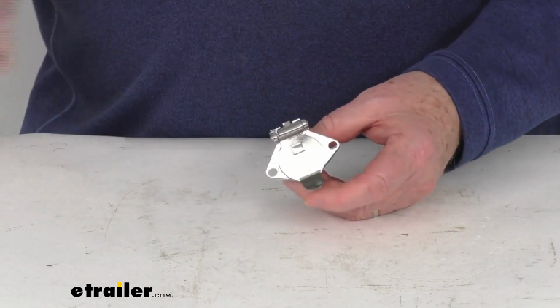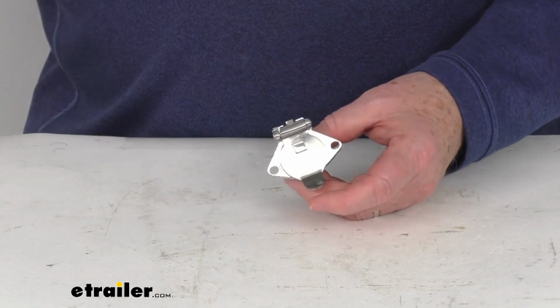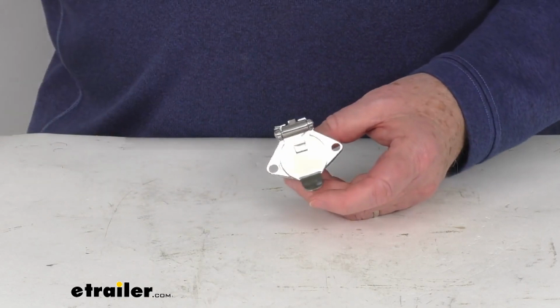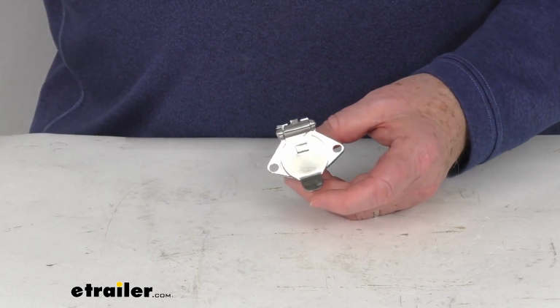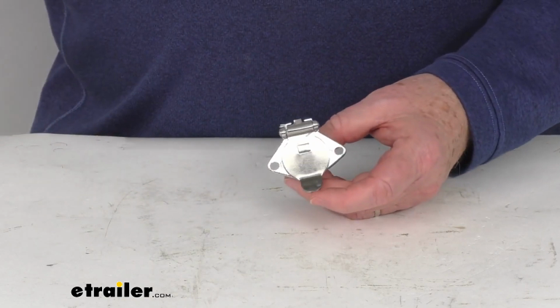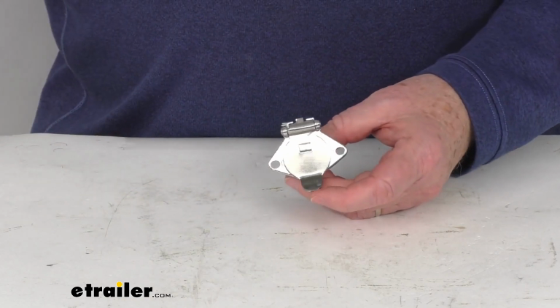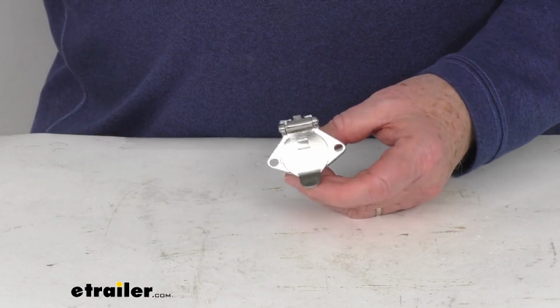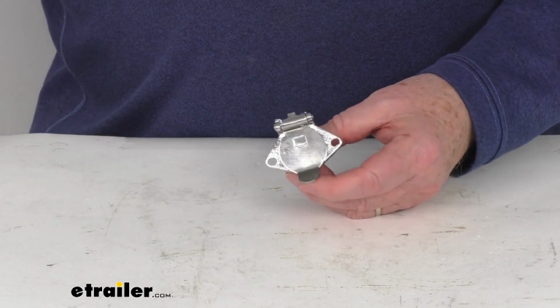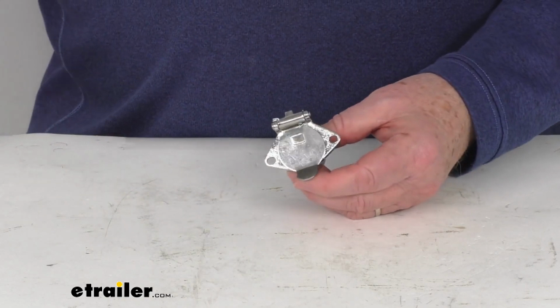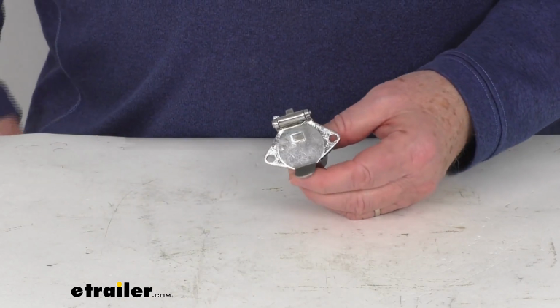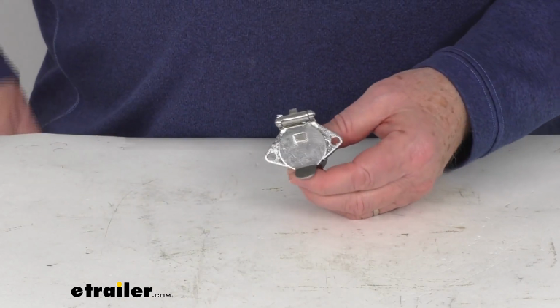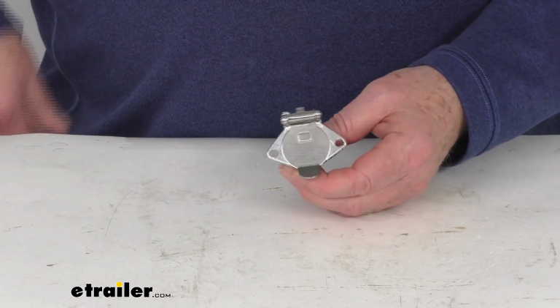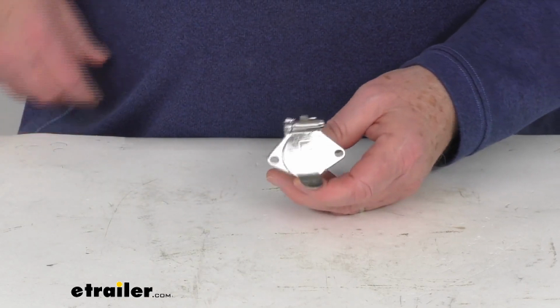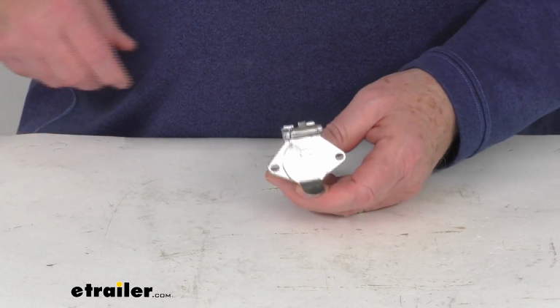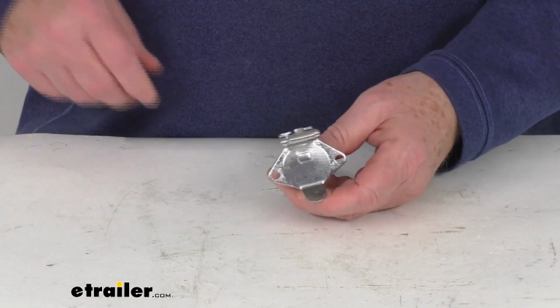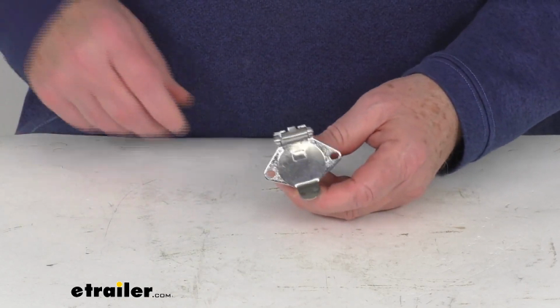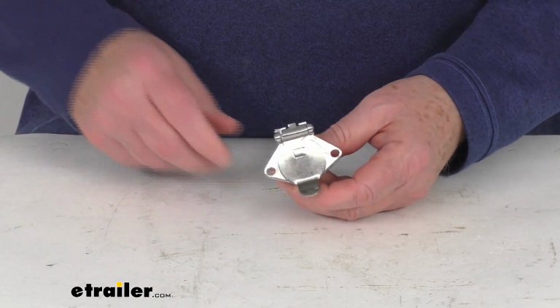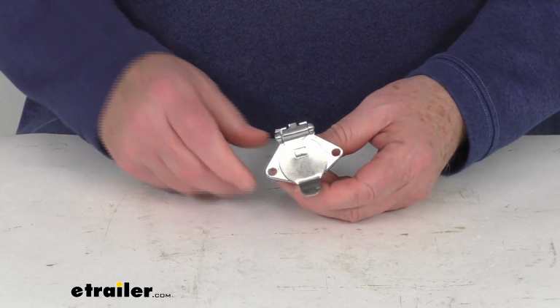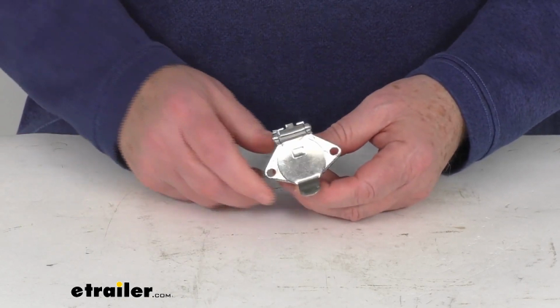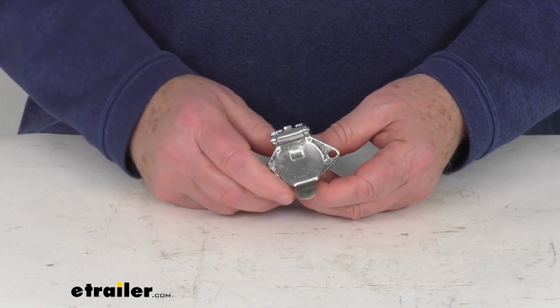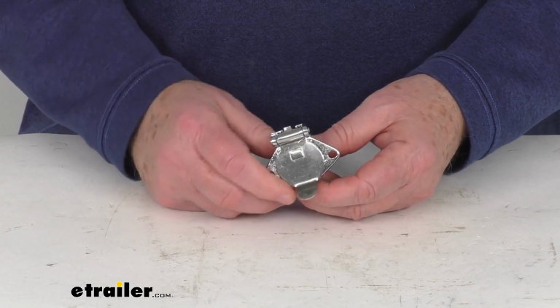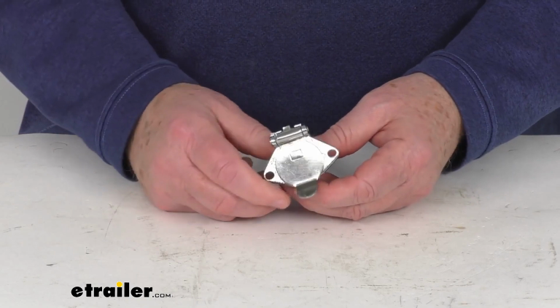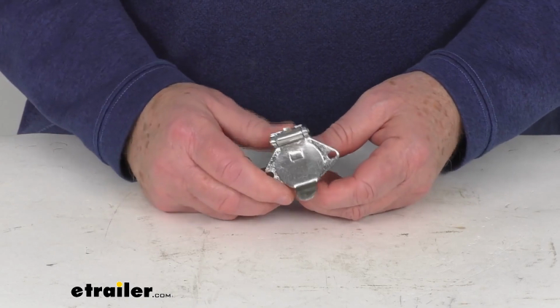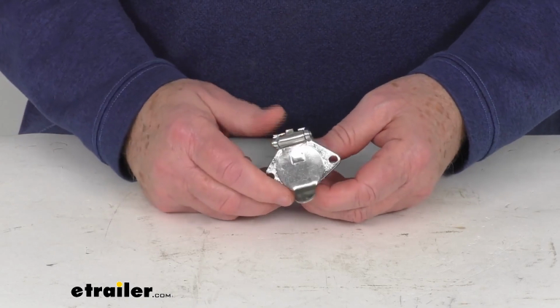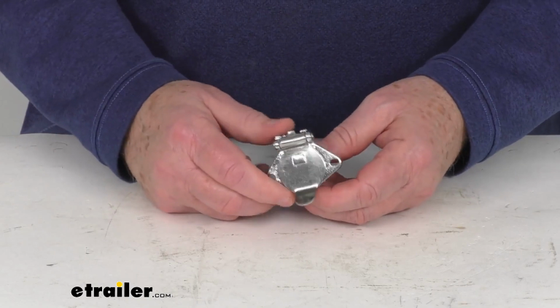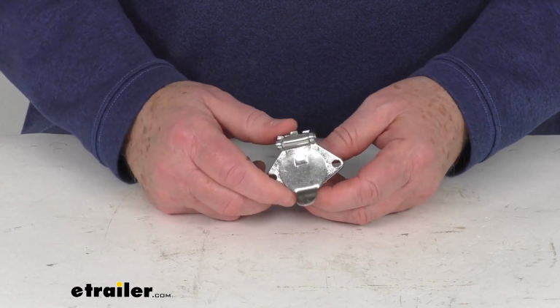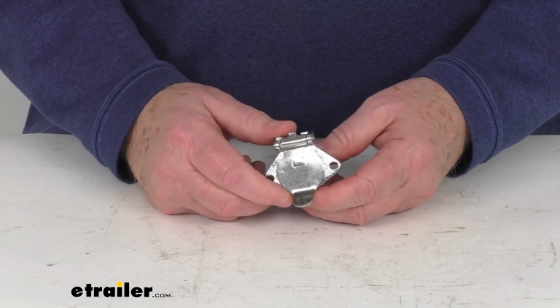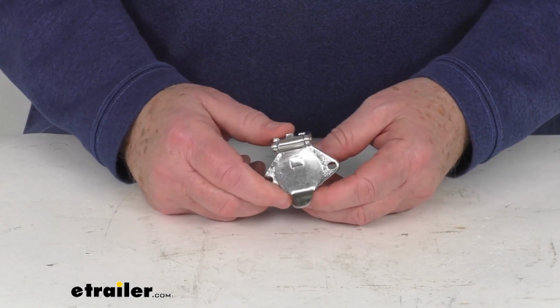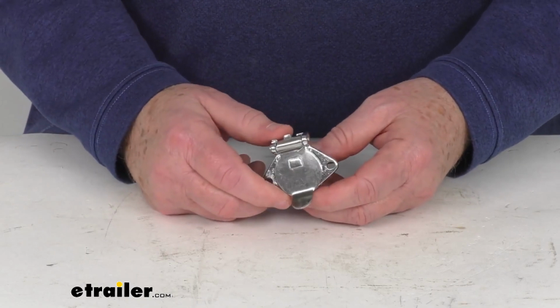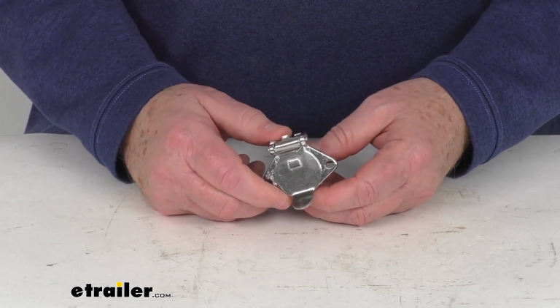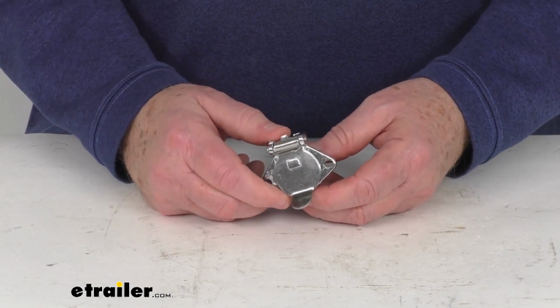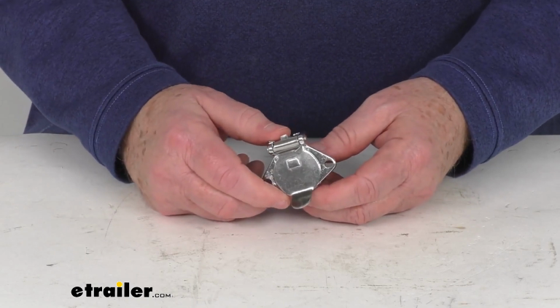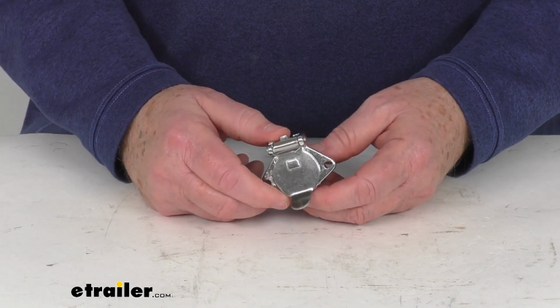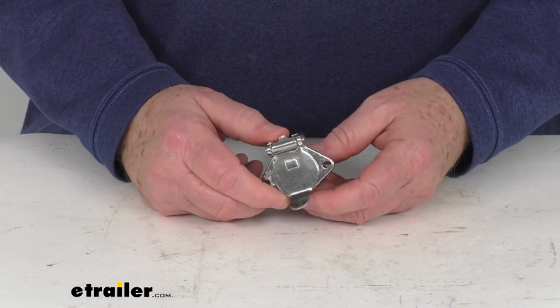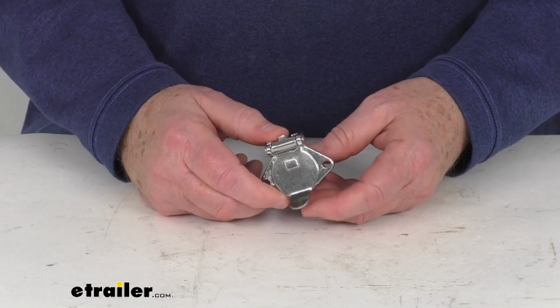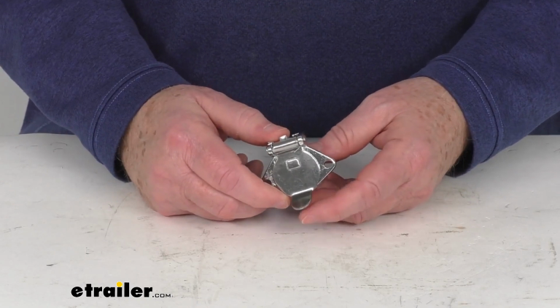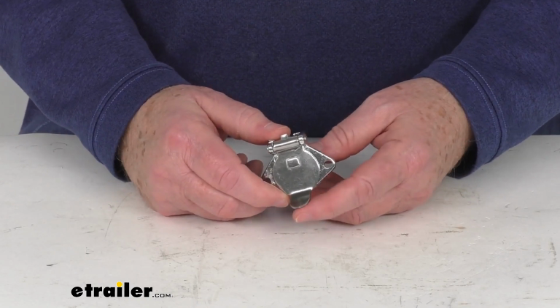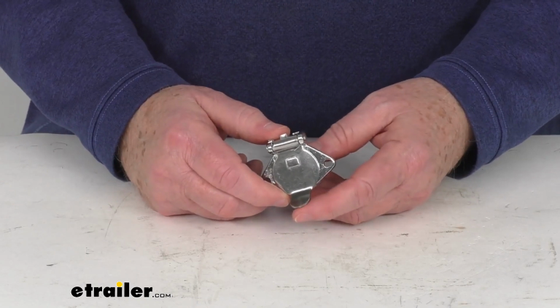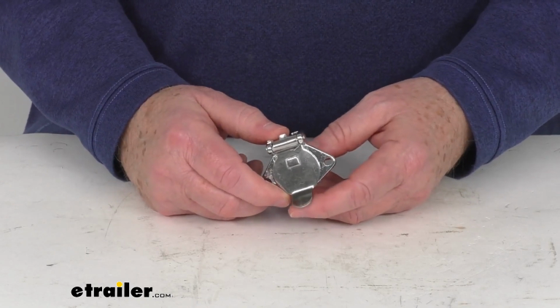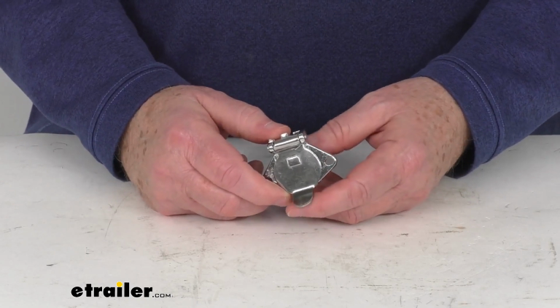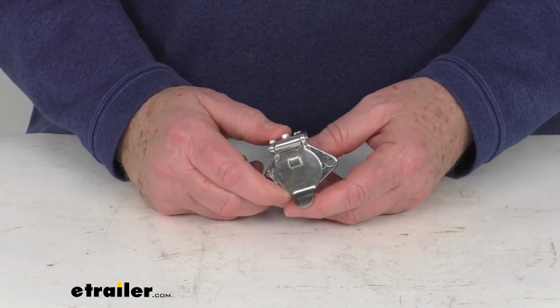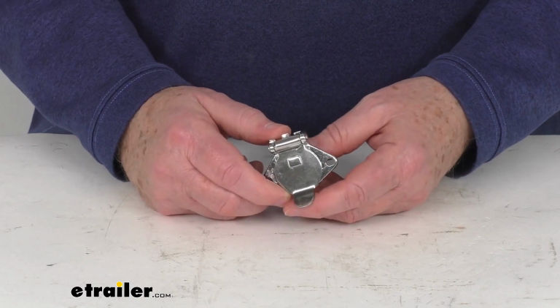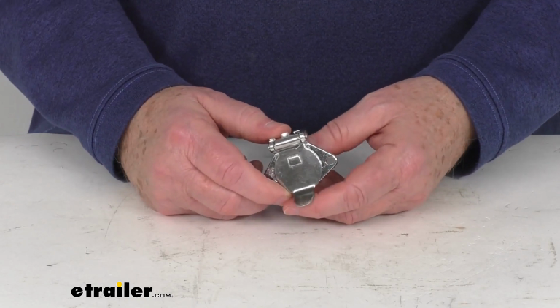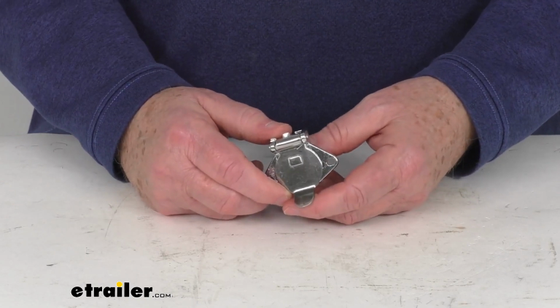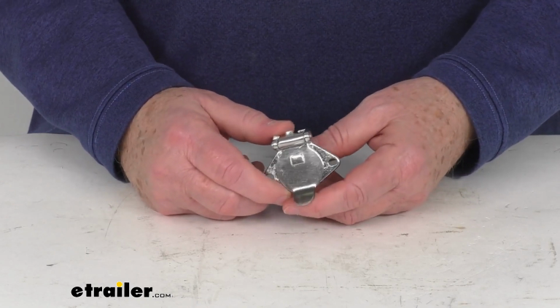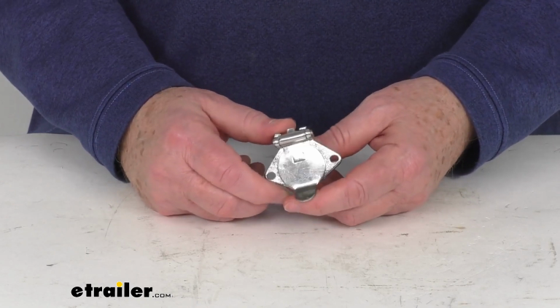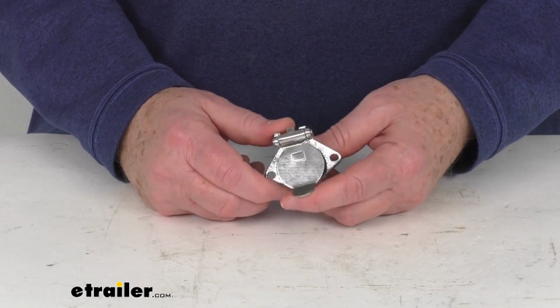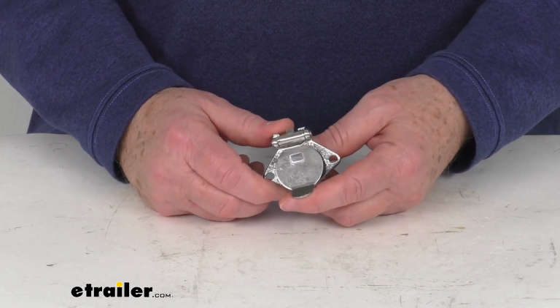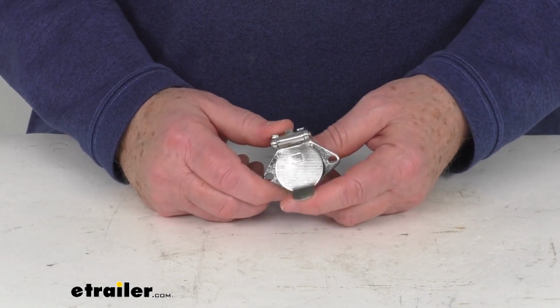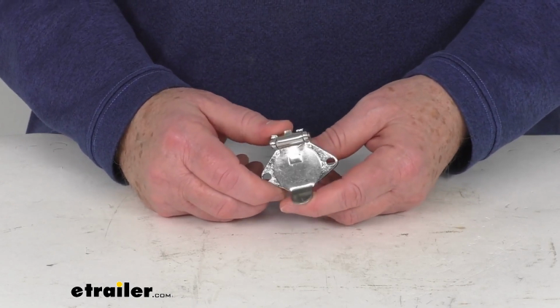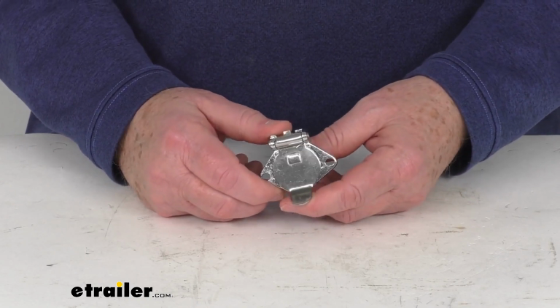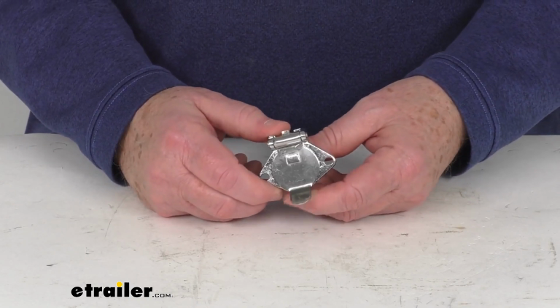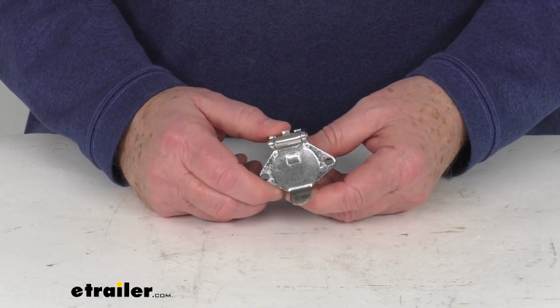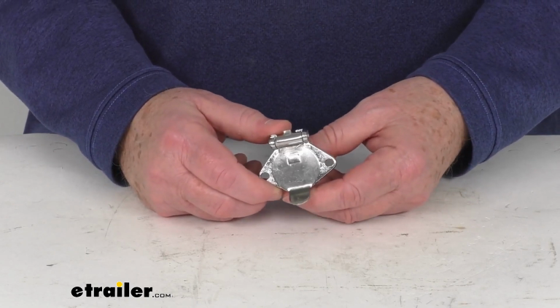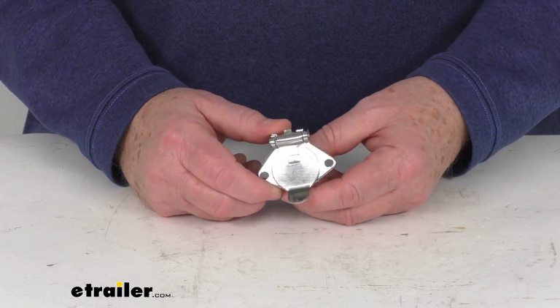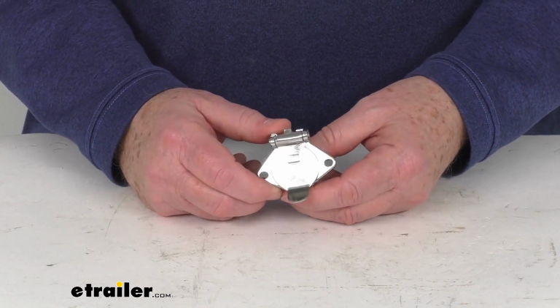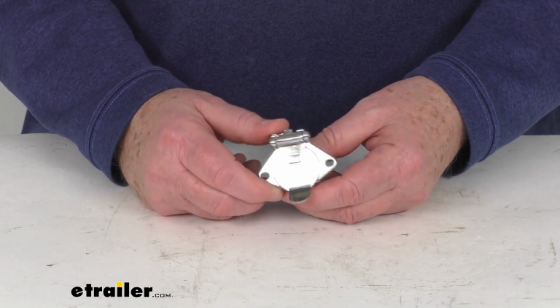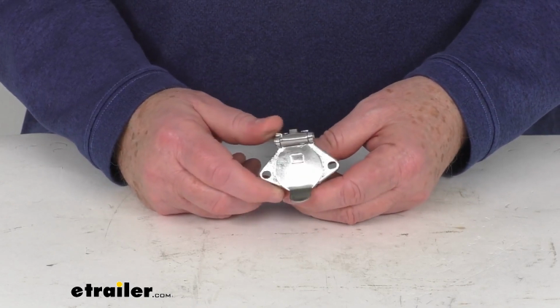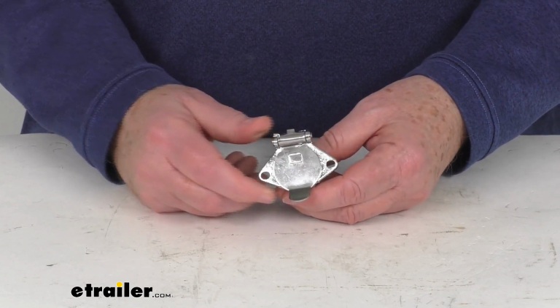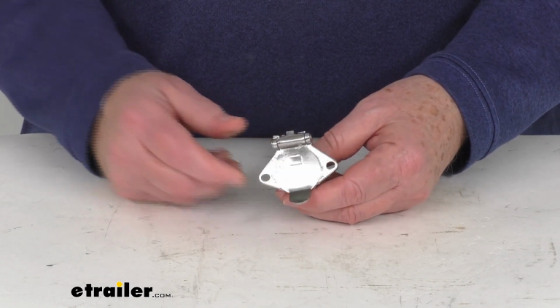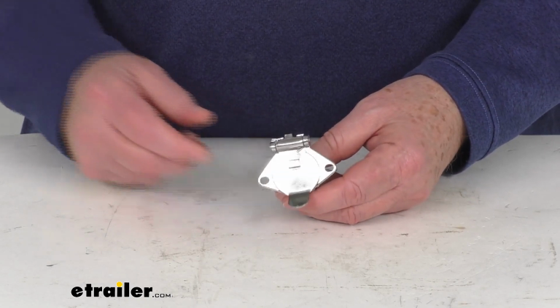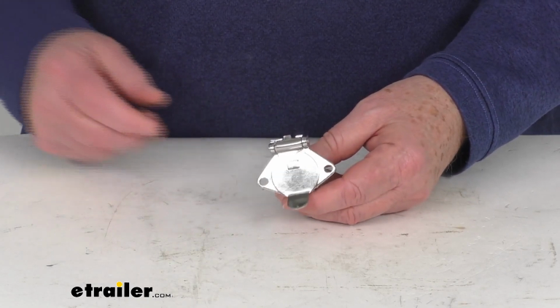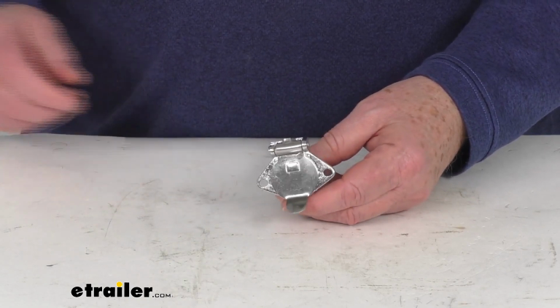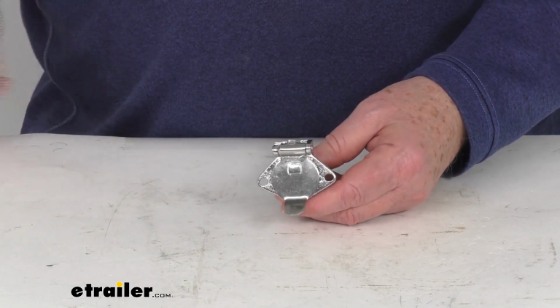But that should do it for the review of the replacement vehicle end four wire plug for your Blueox coiled electrical cord.